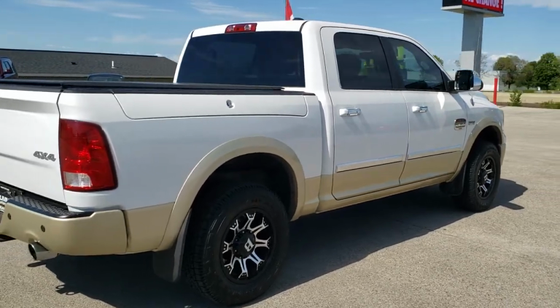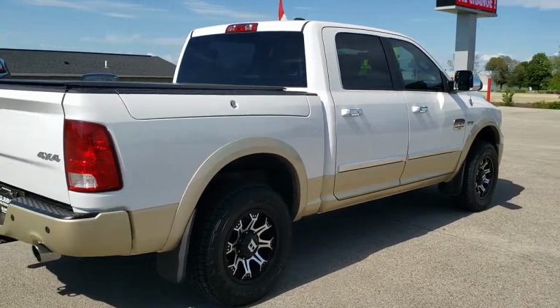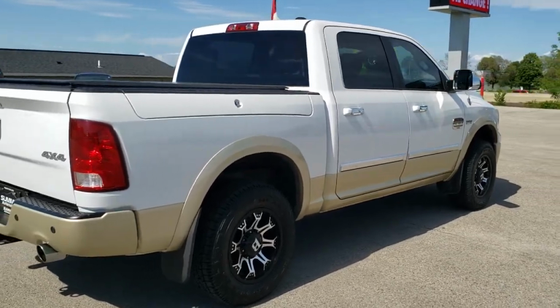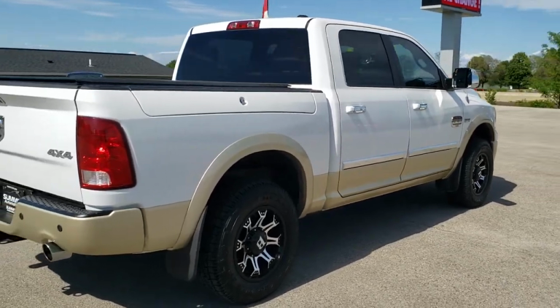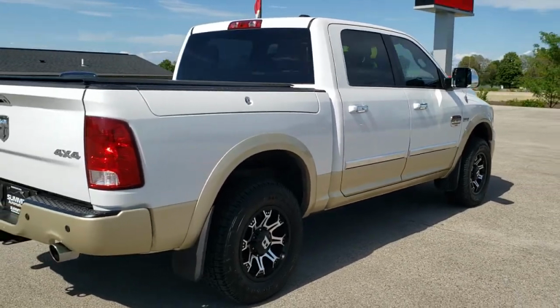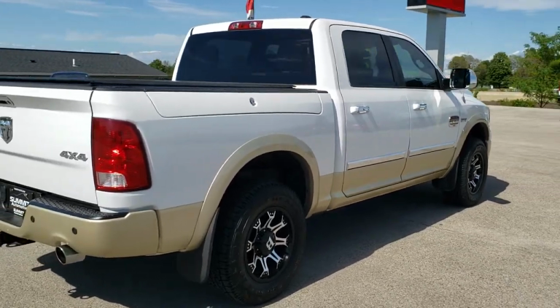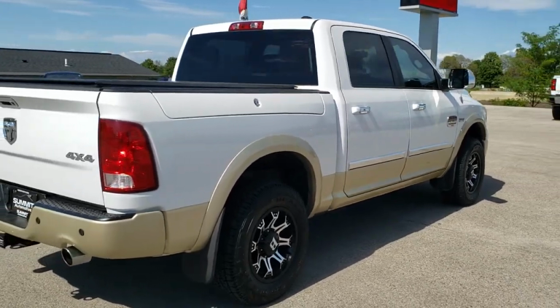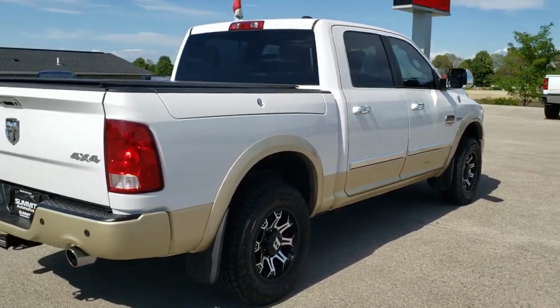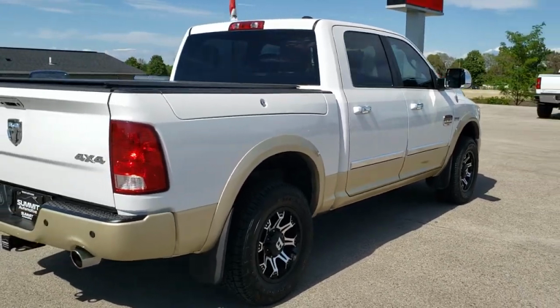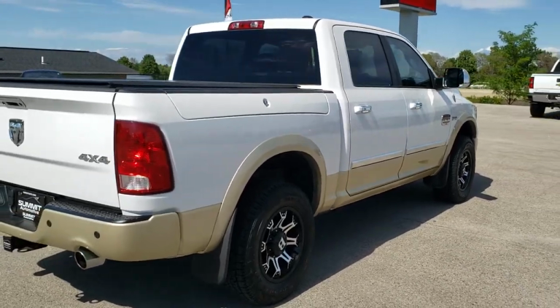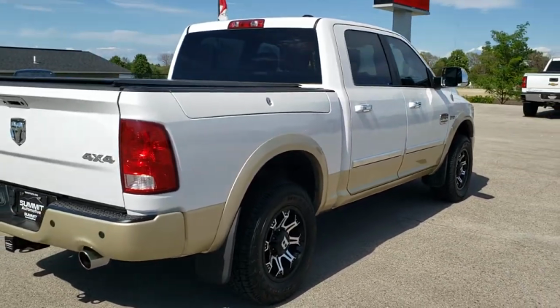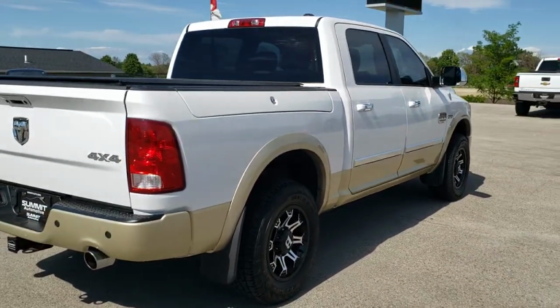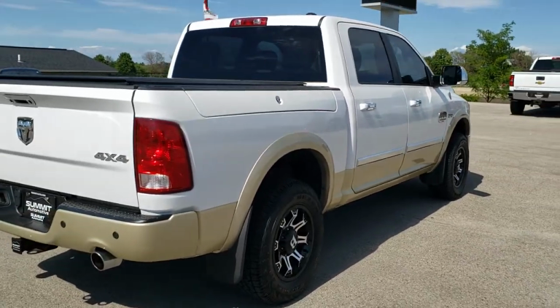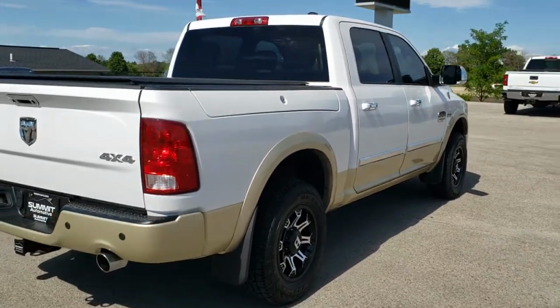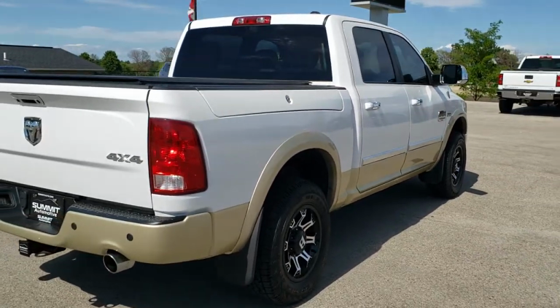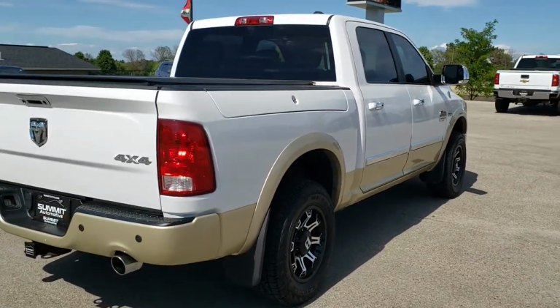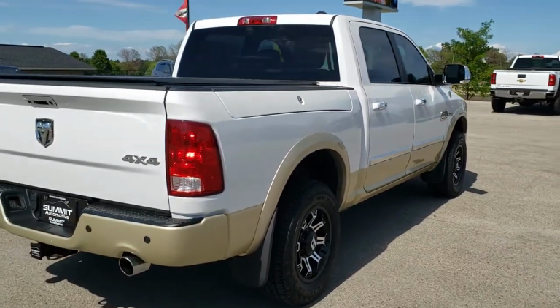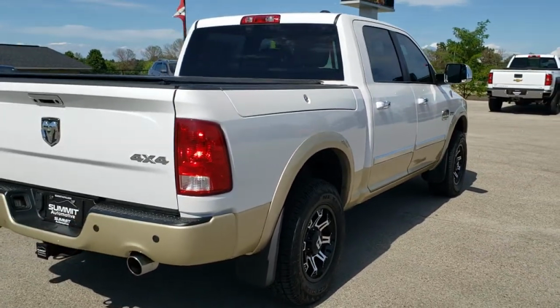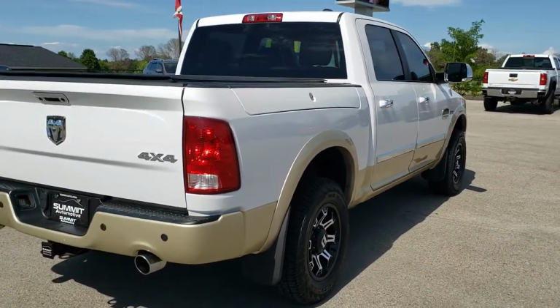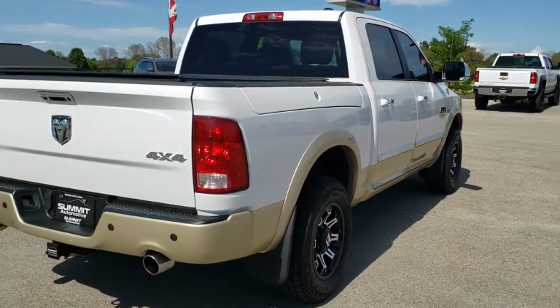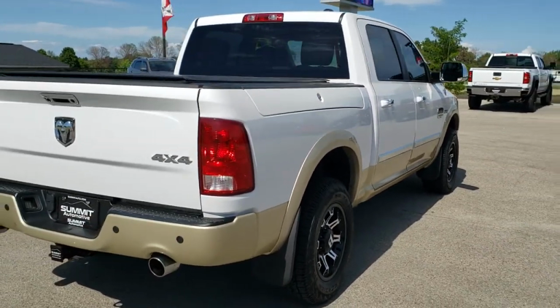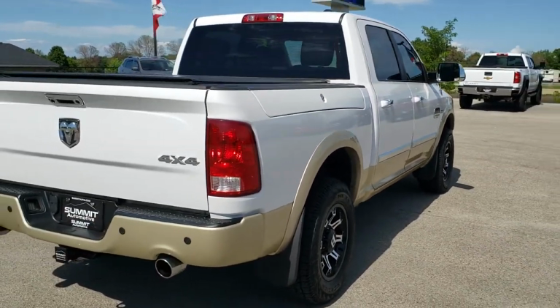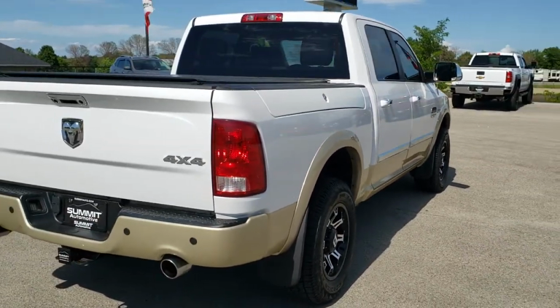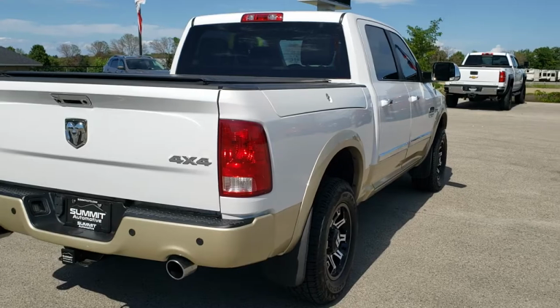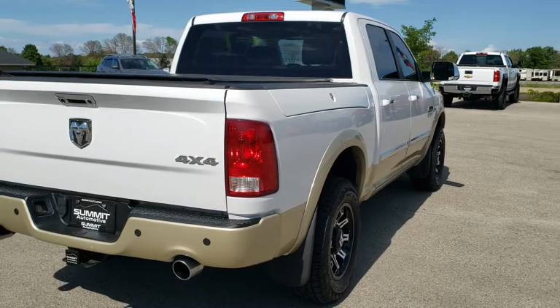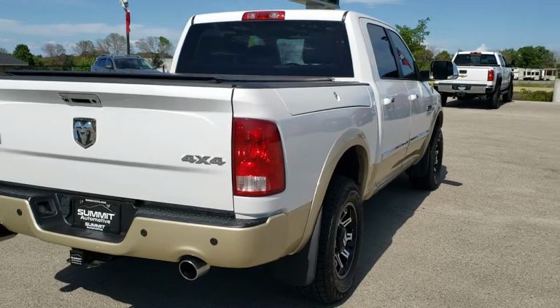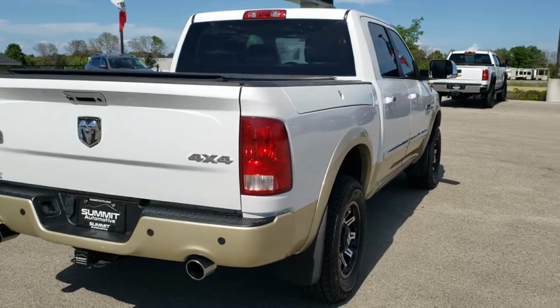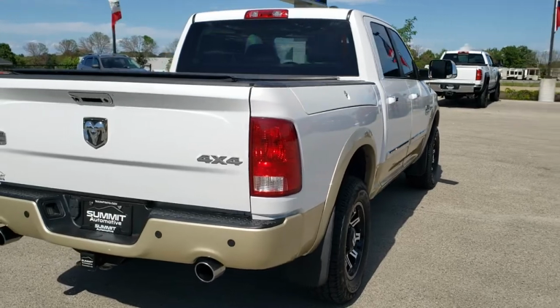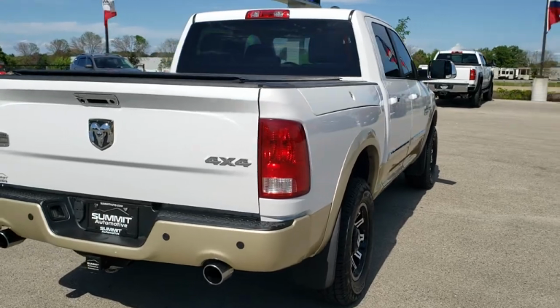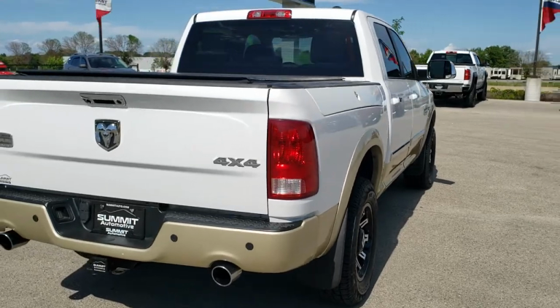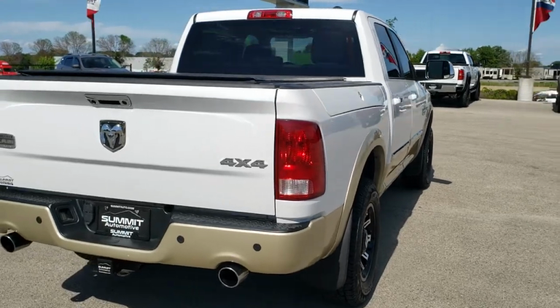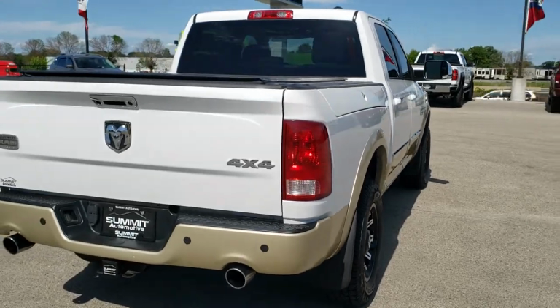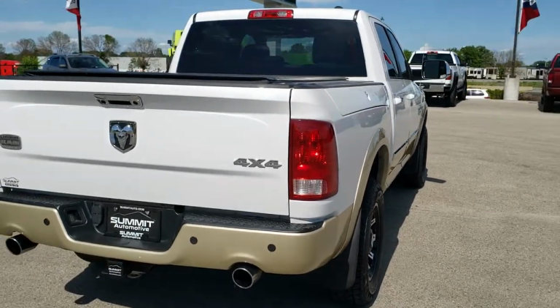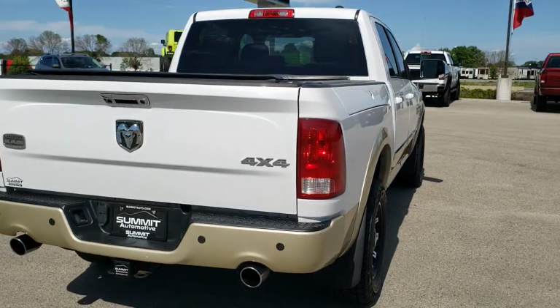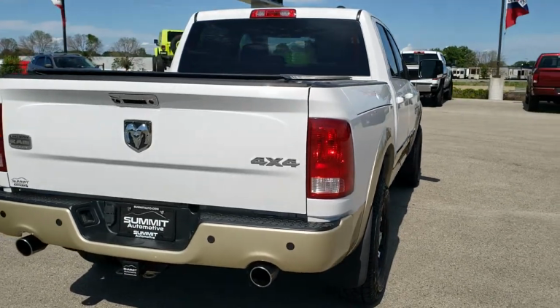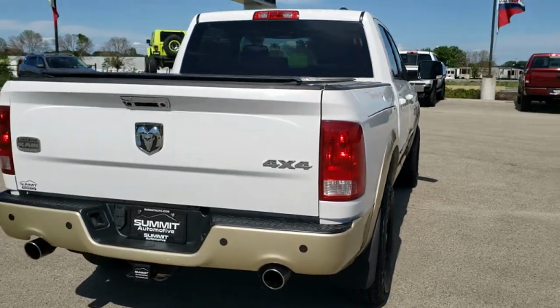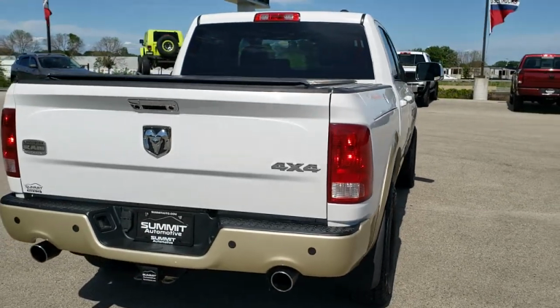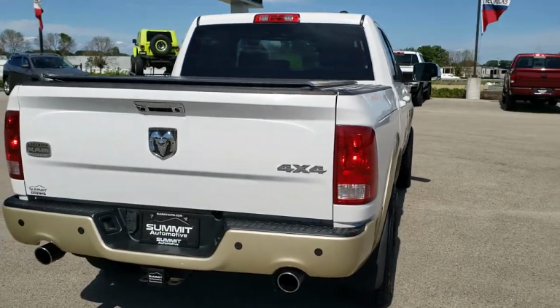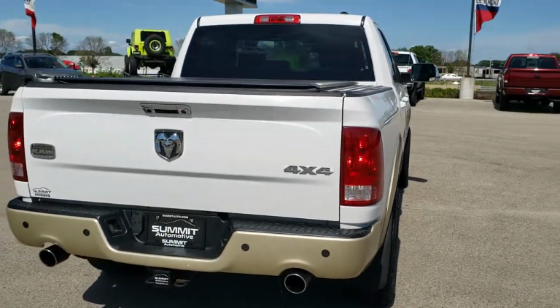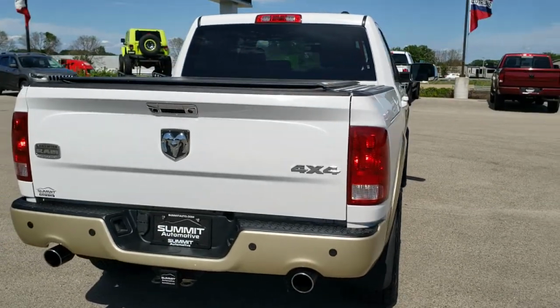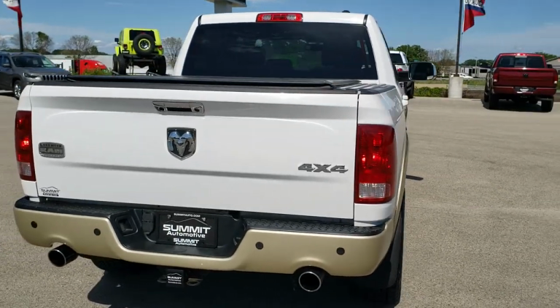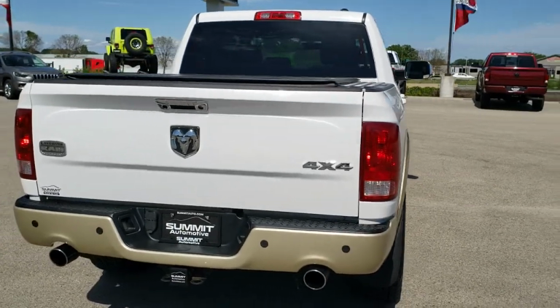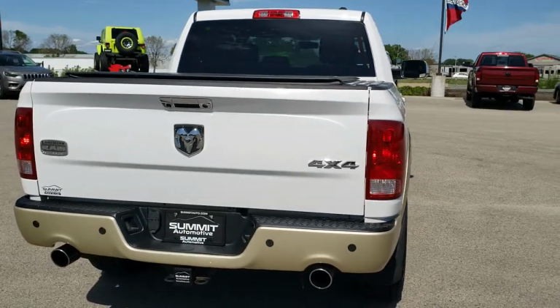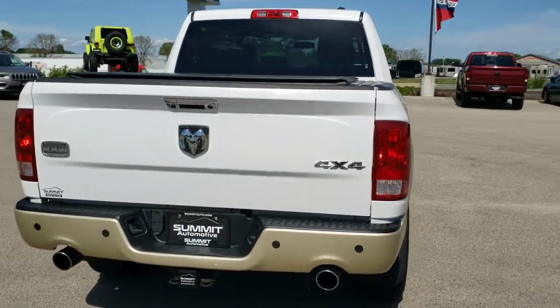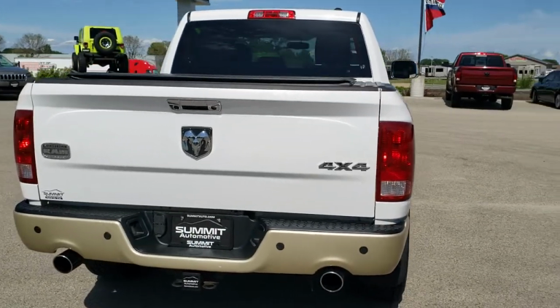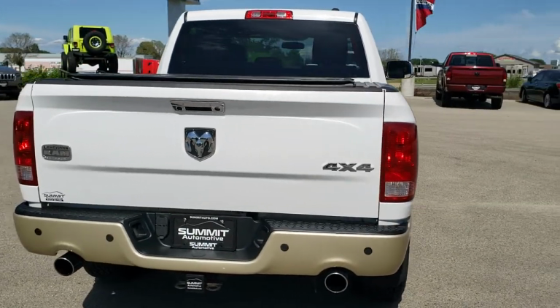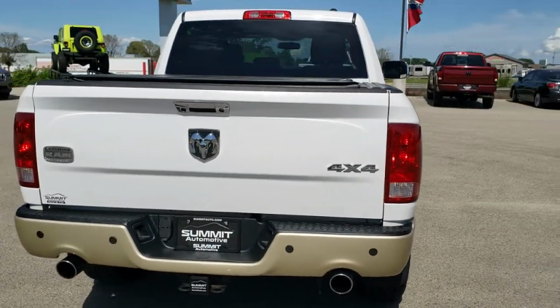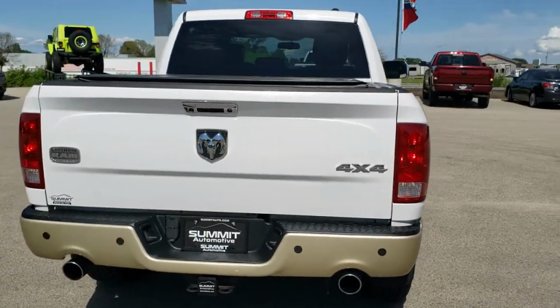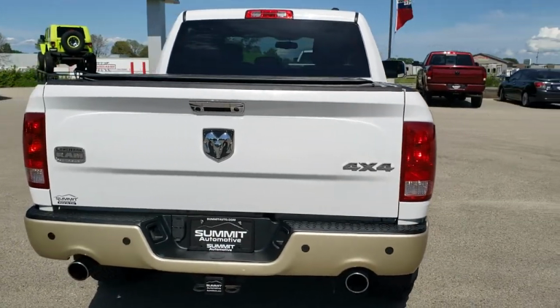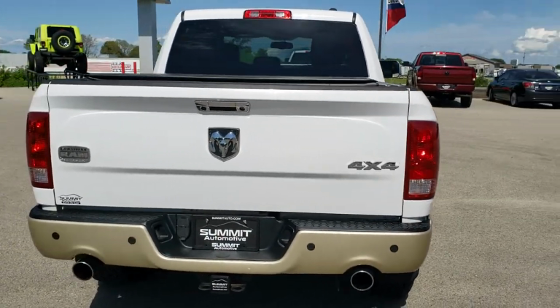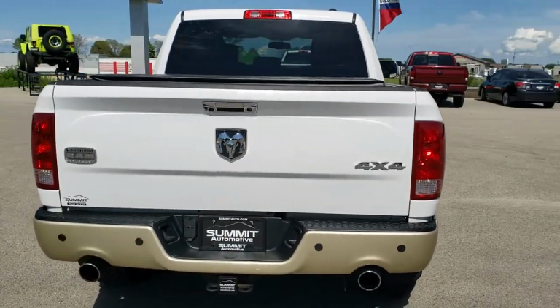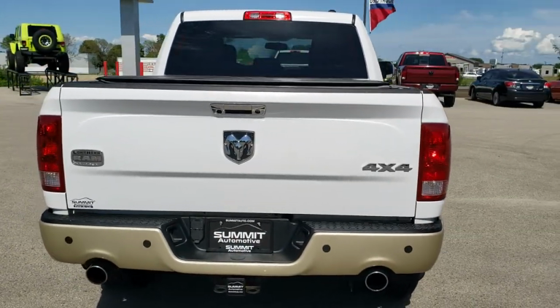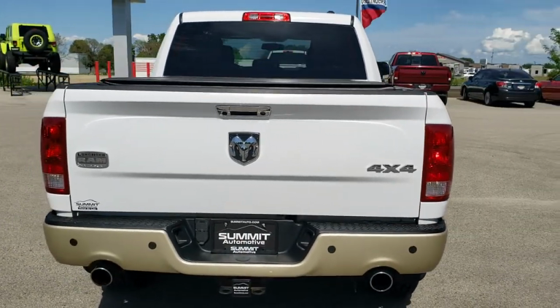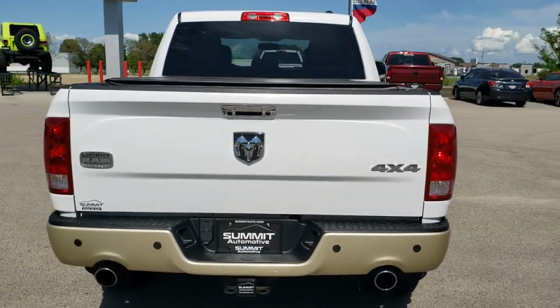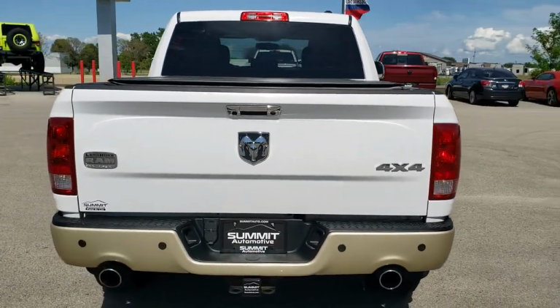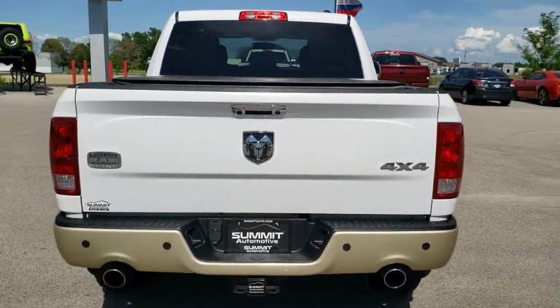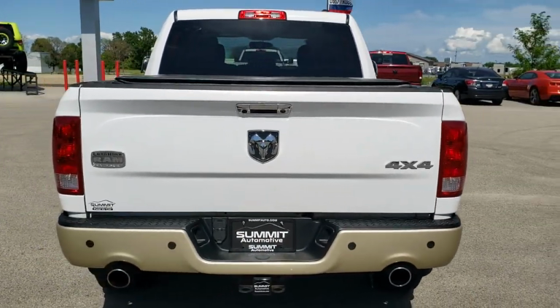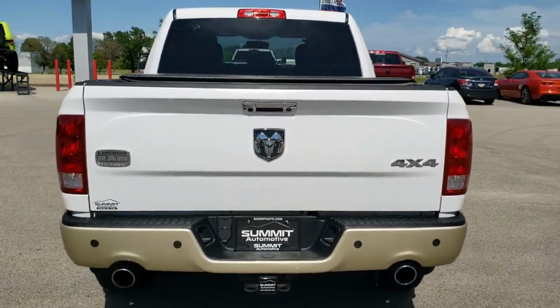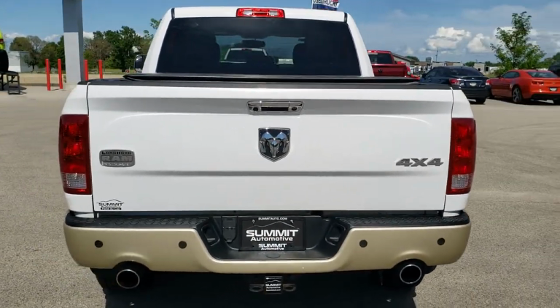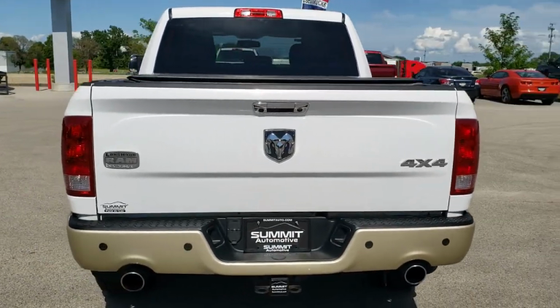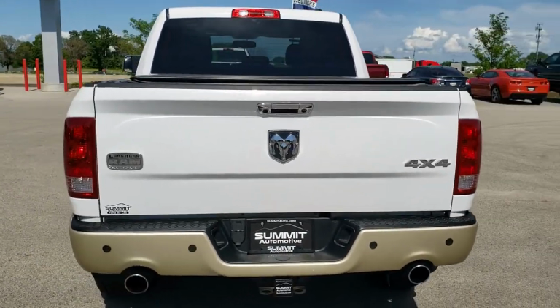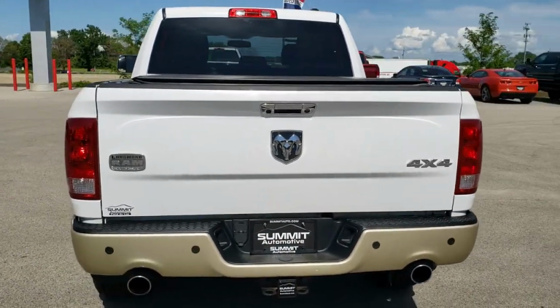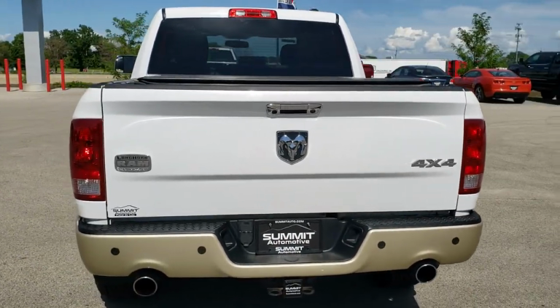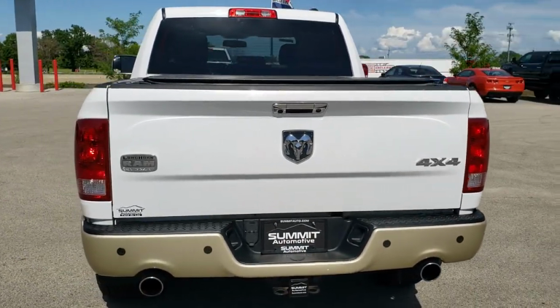It also has the Ram boxes on it. Bright white over white gold is the color scheme.